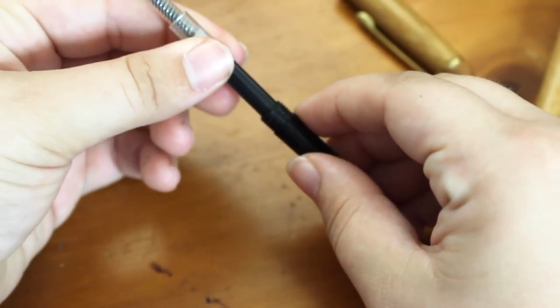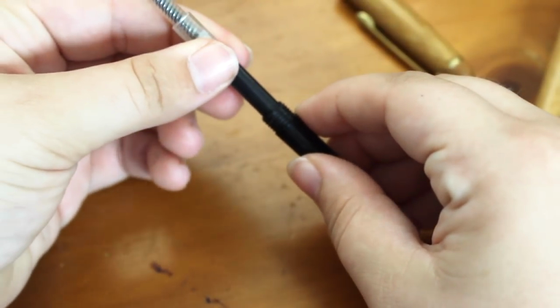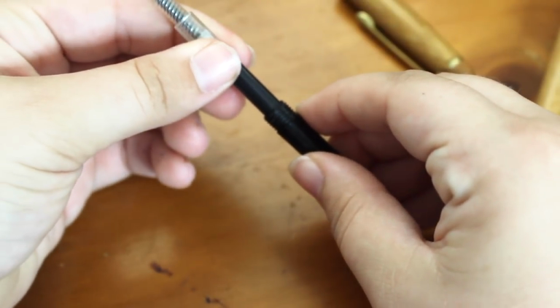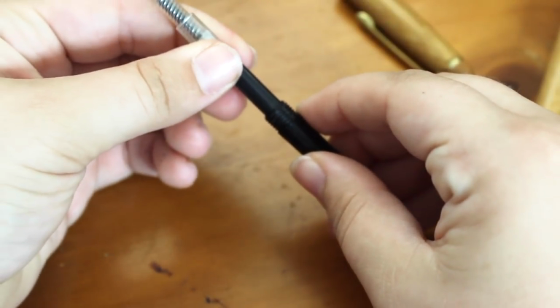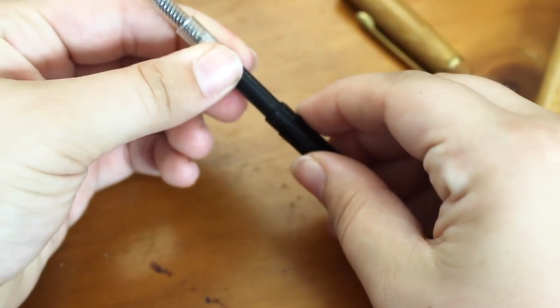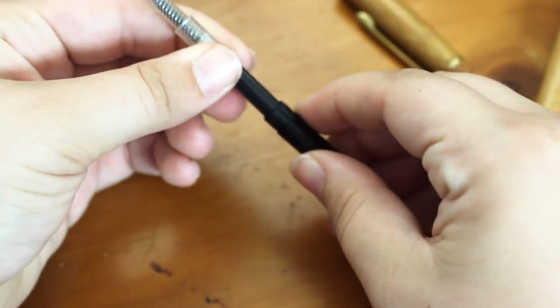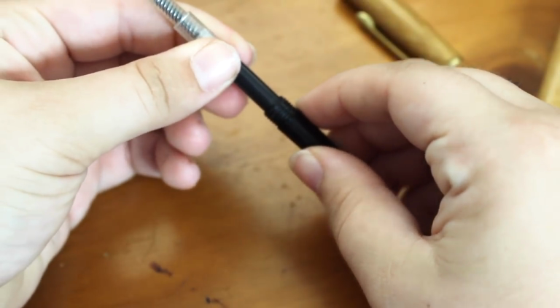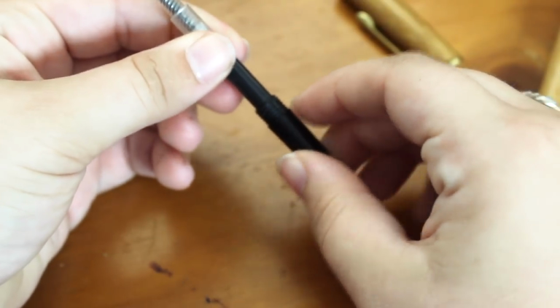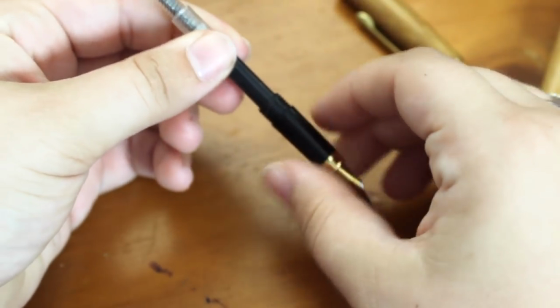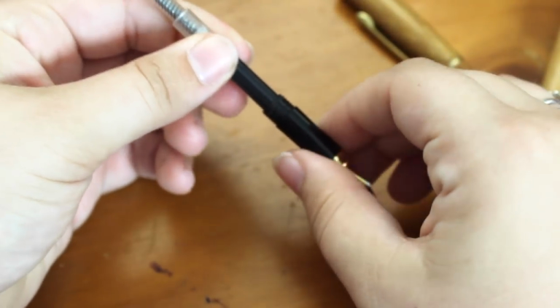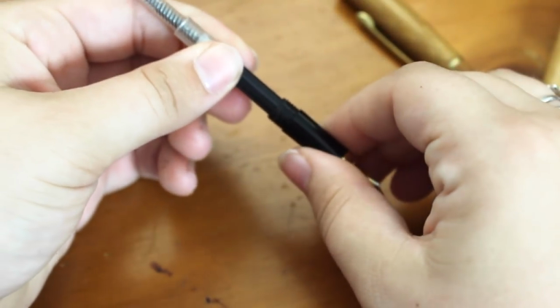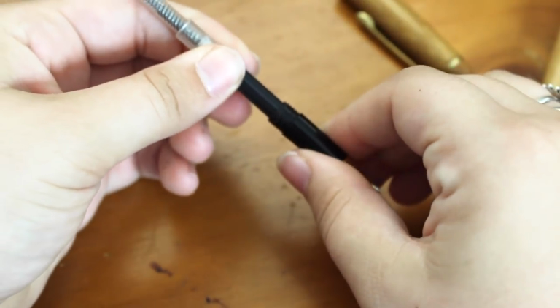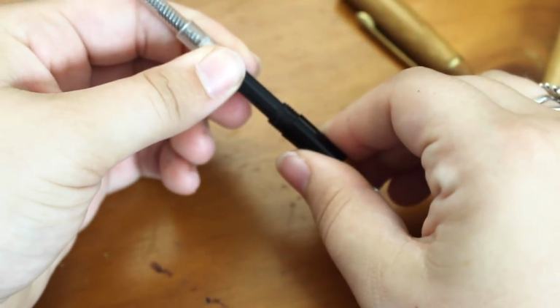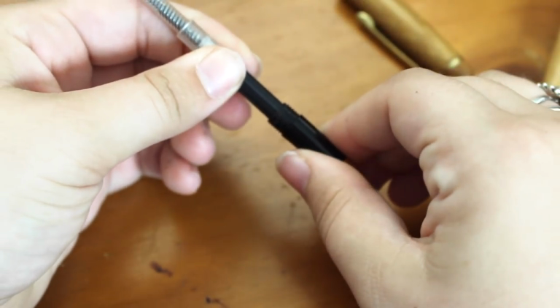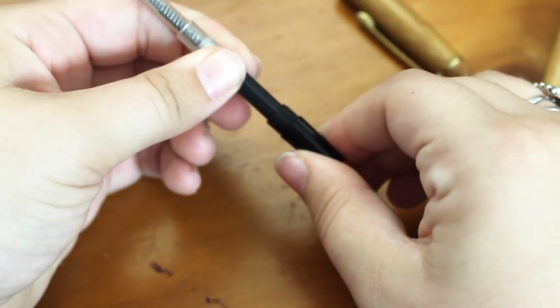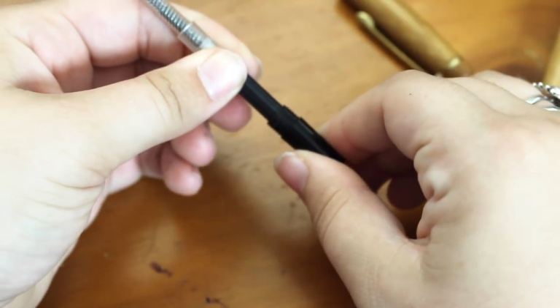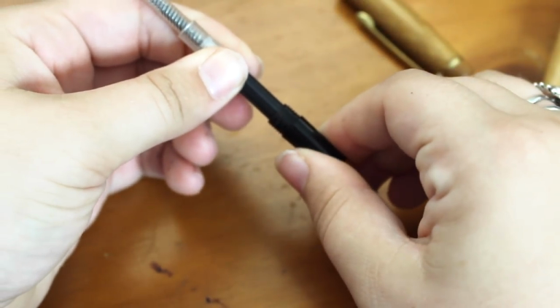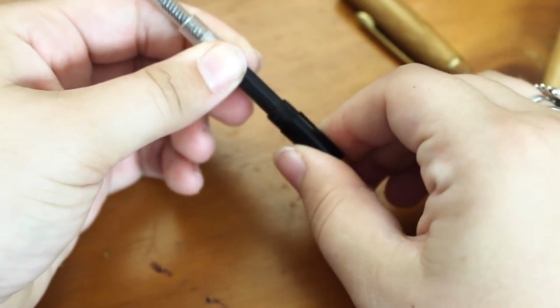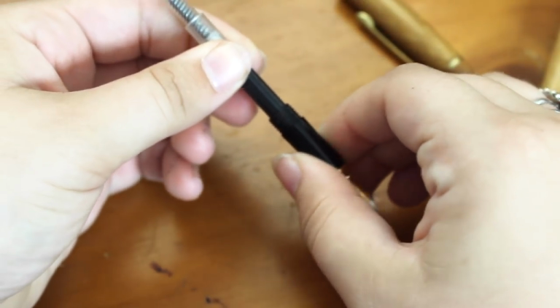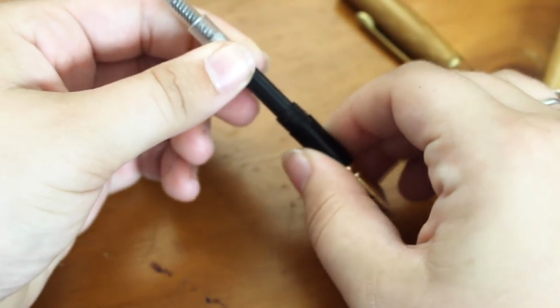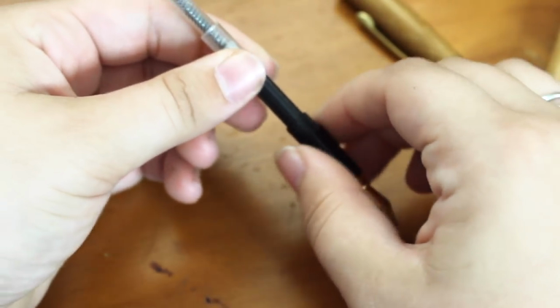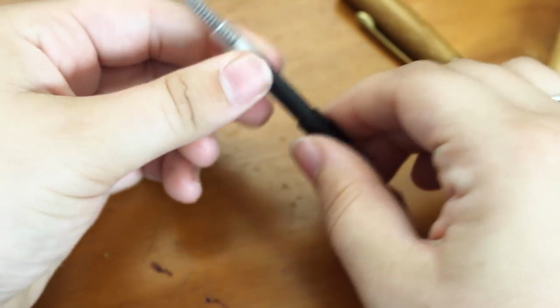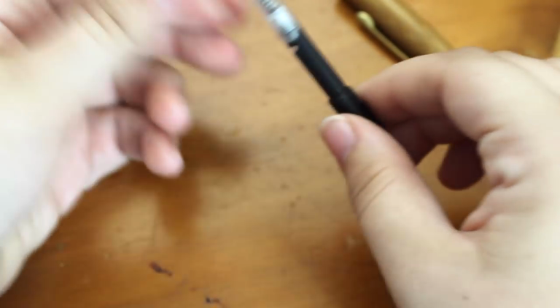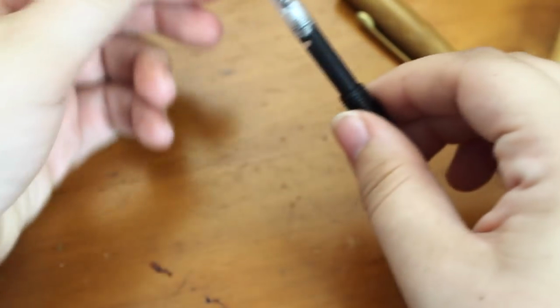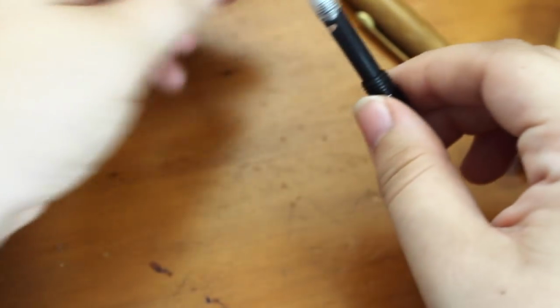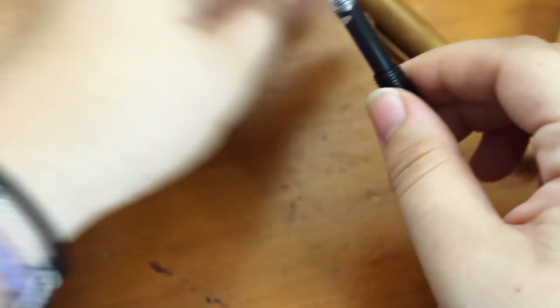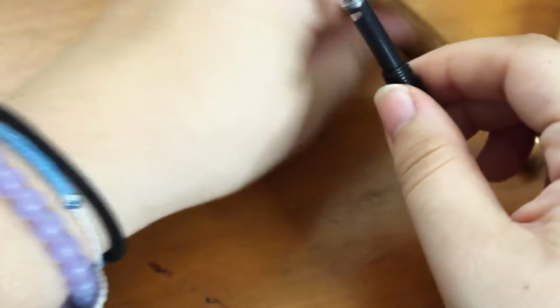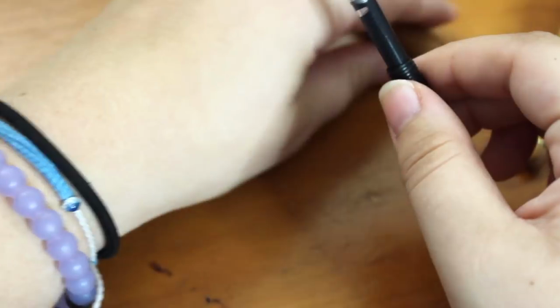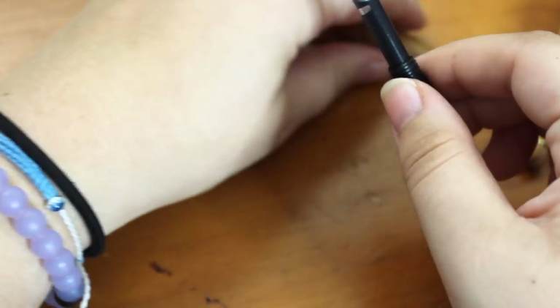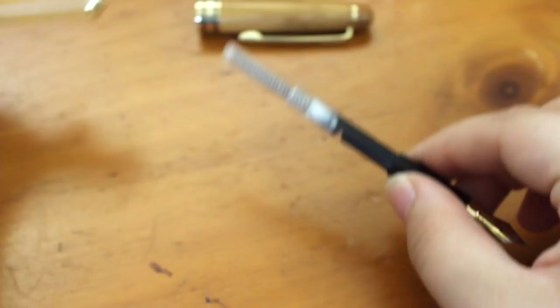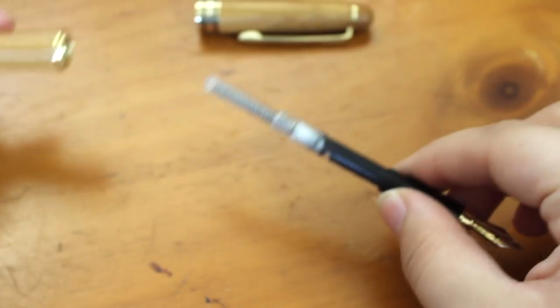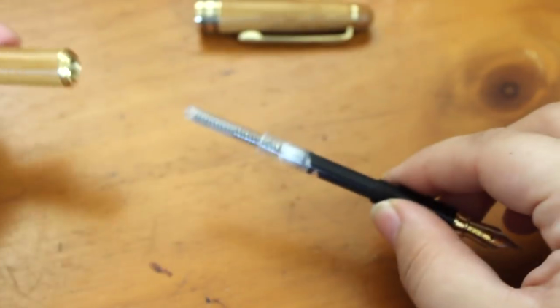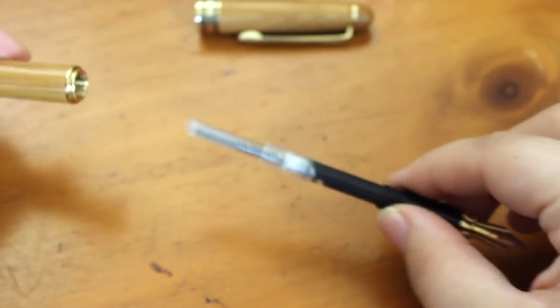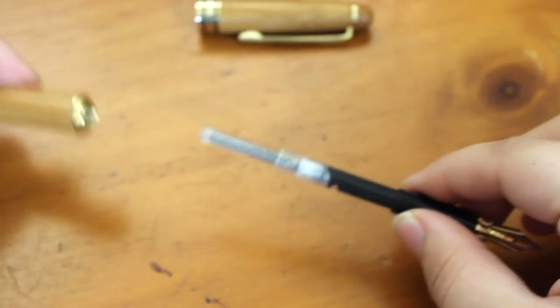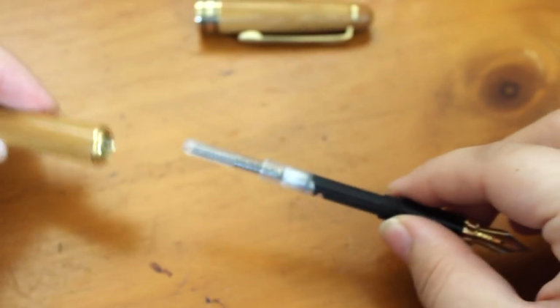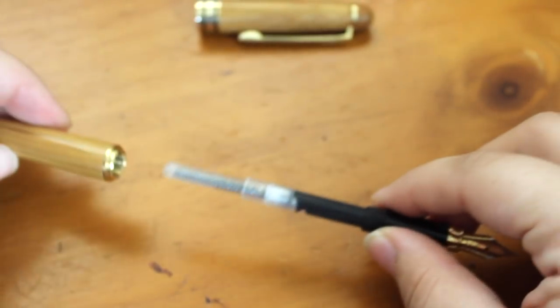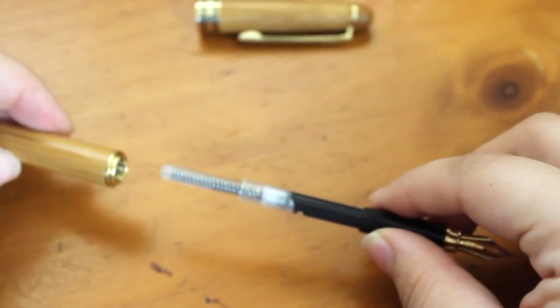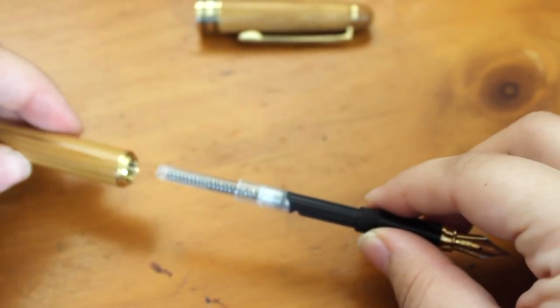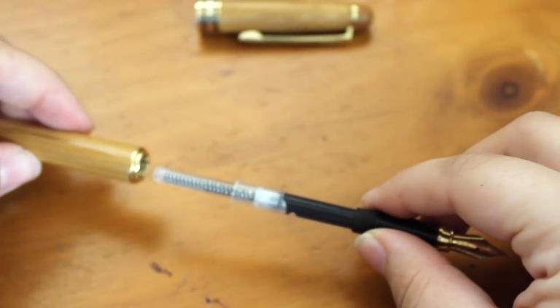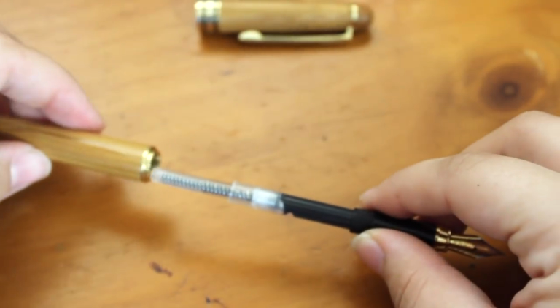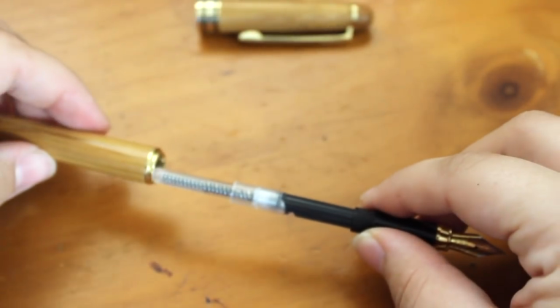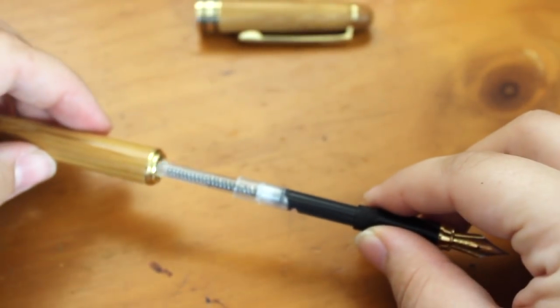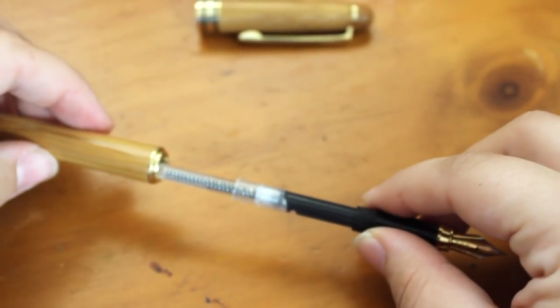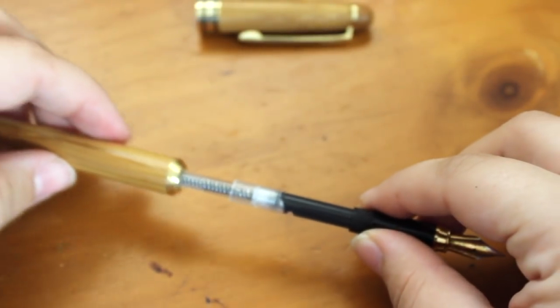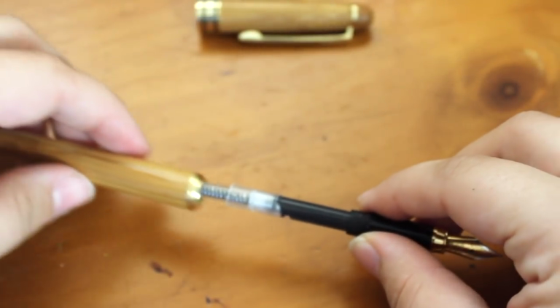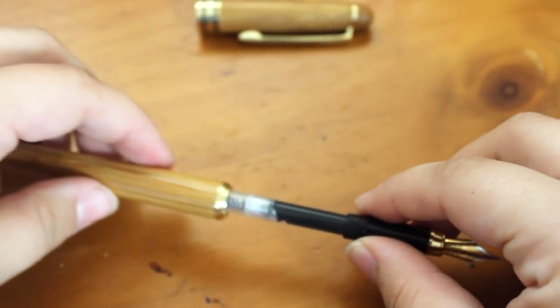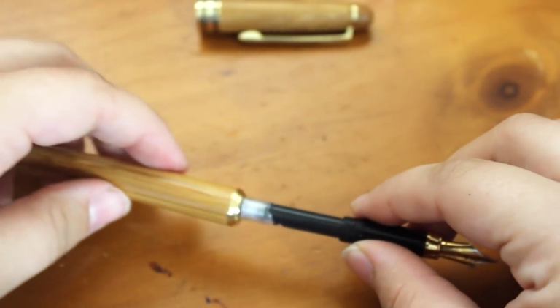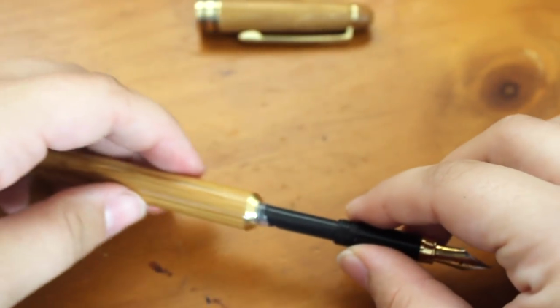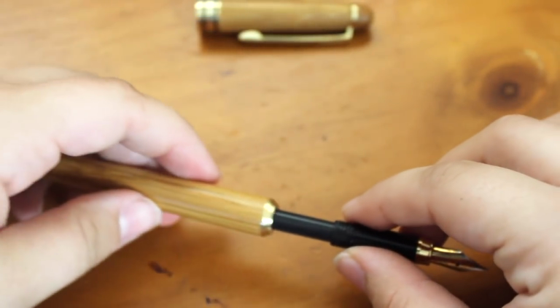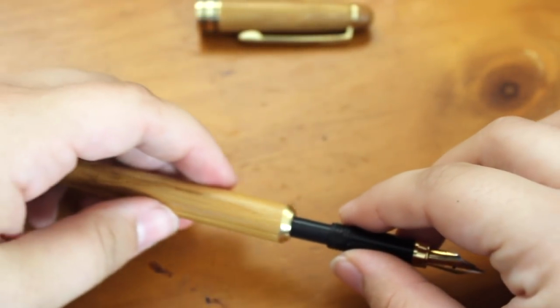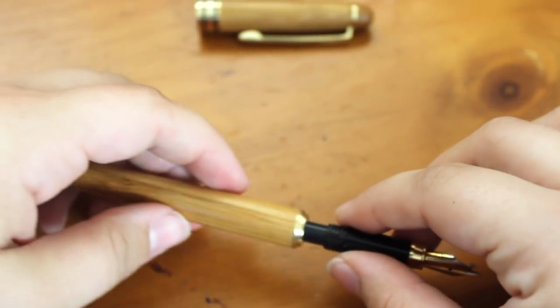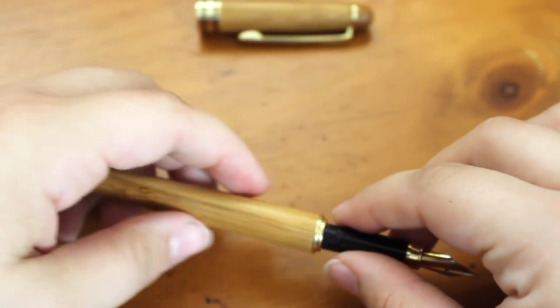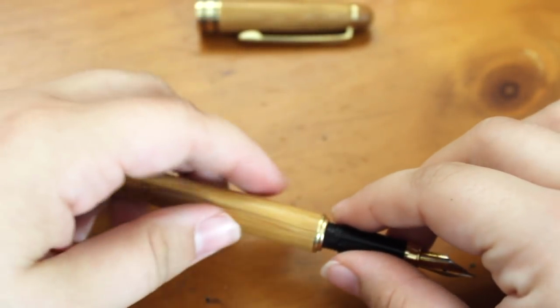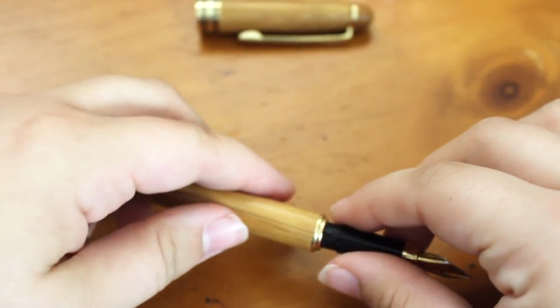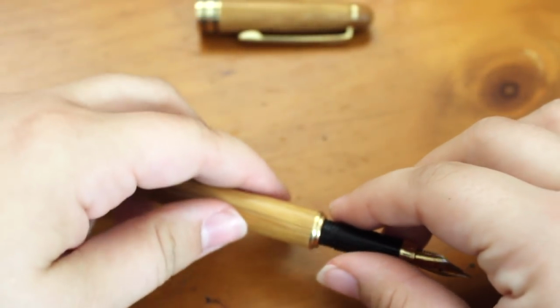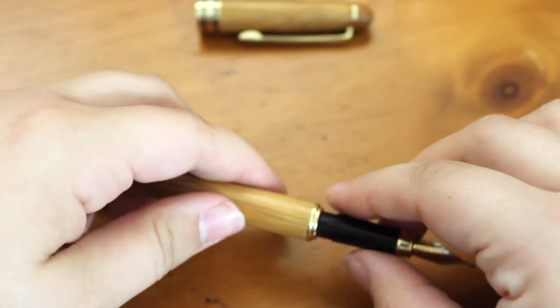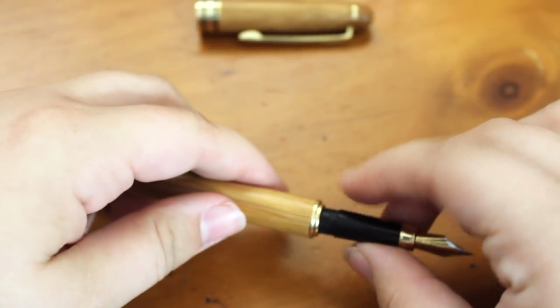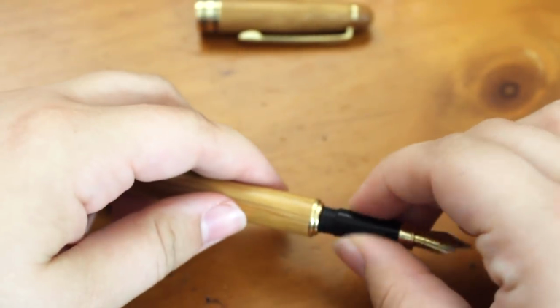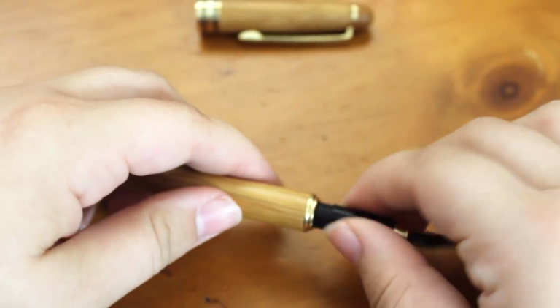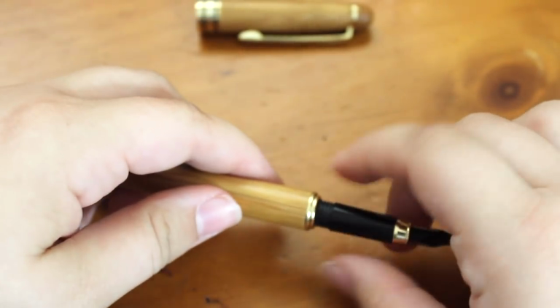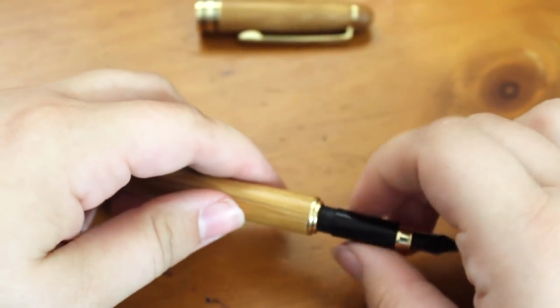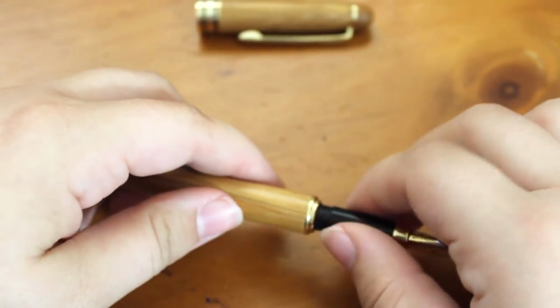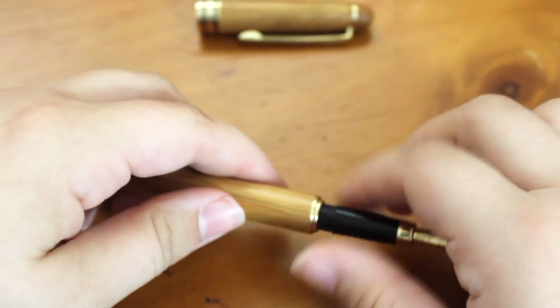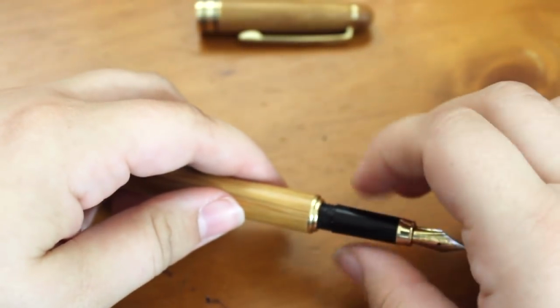Attach the cartridge to the head or the nib, and then attach that to the main part — the handle. Screw it on.